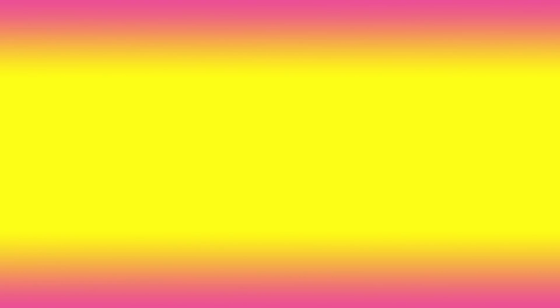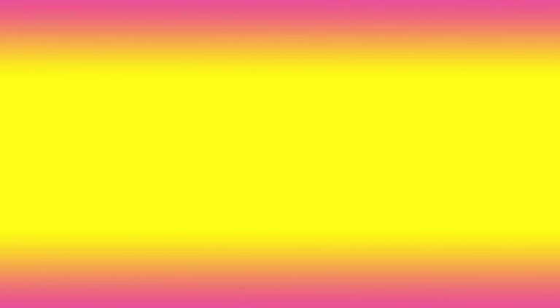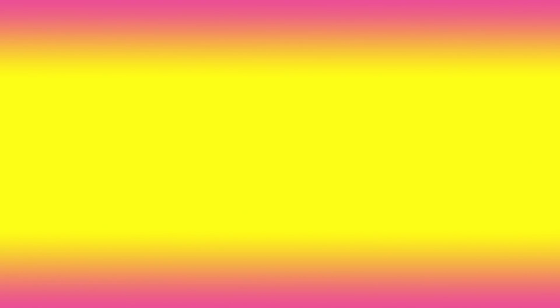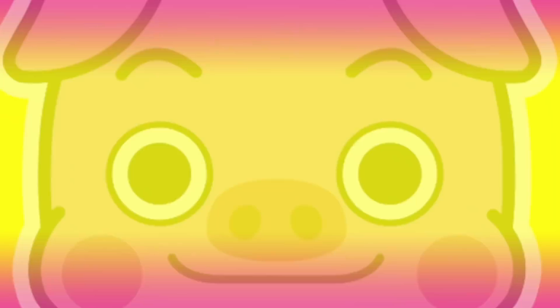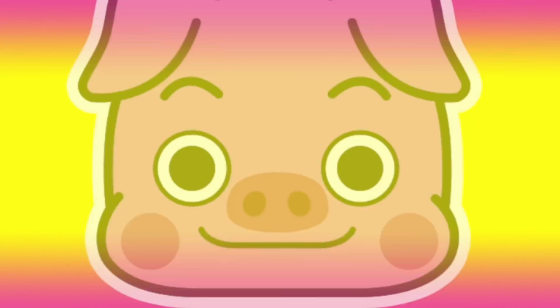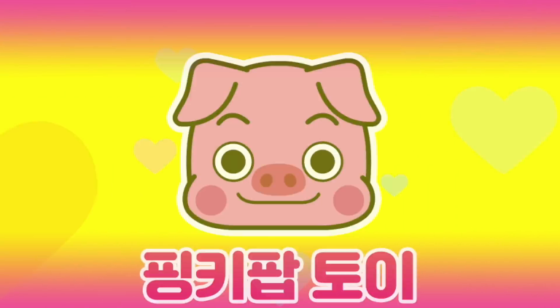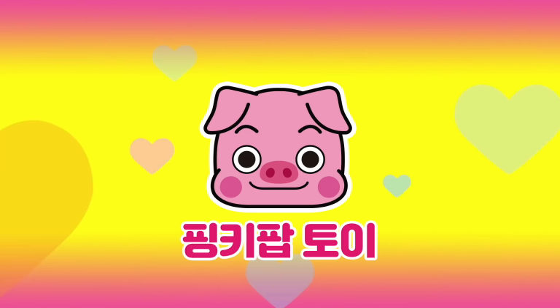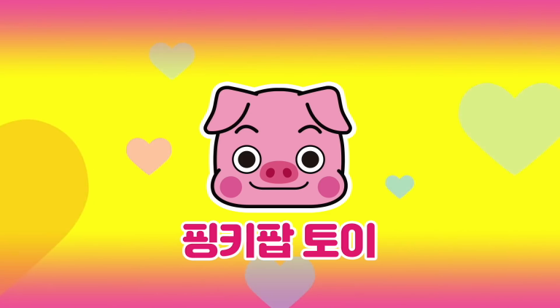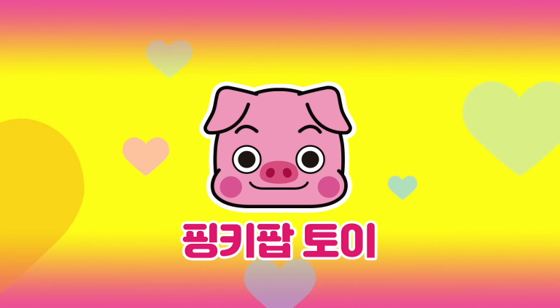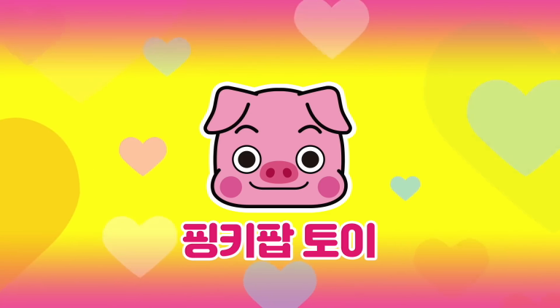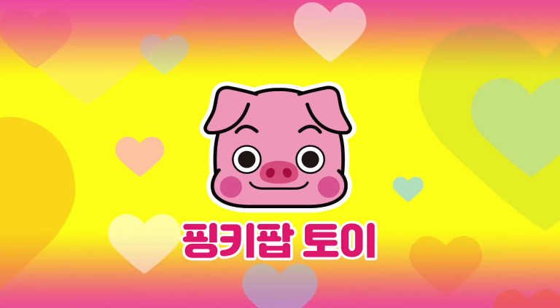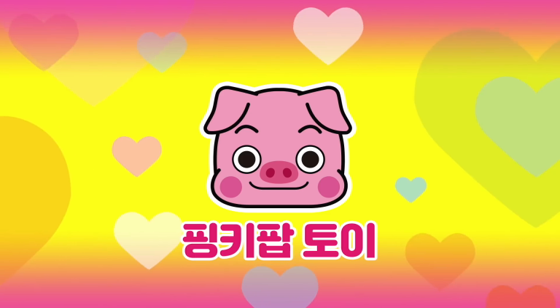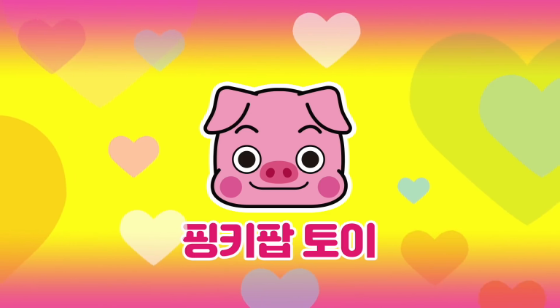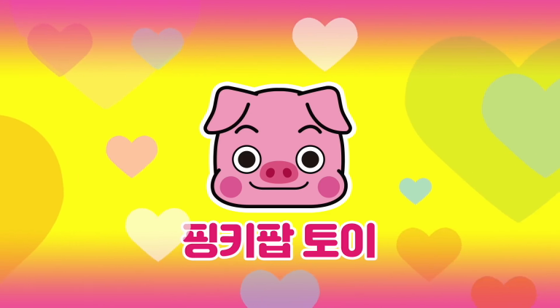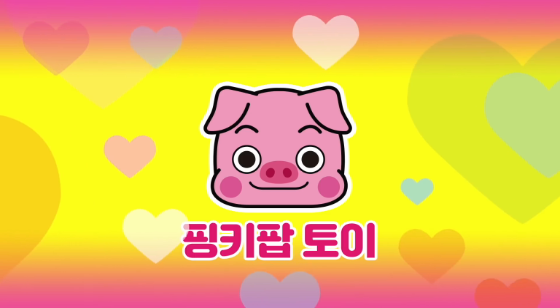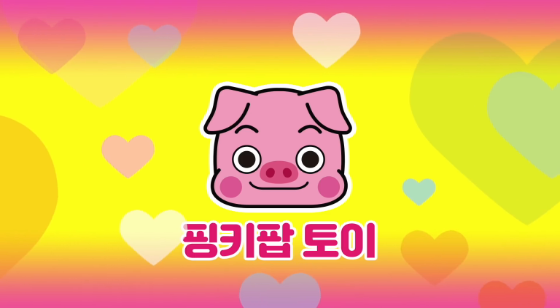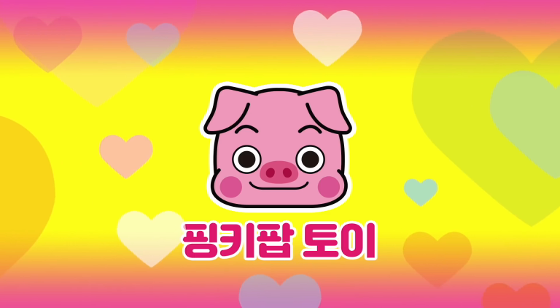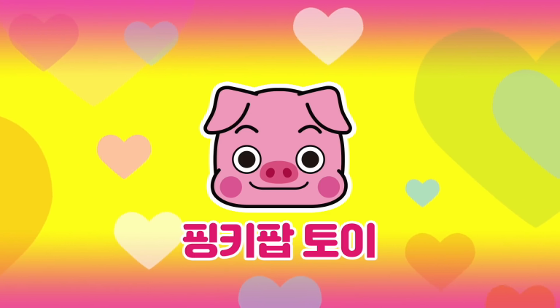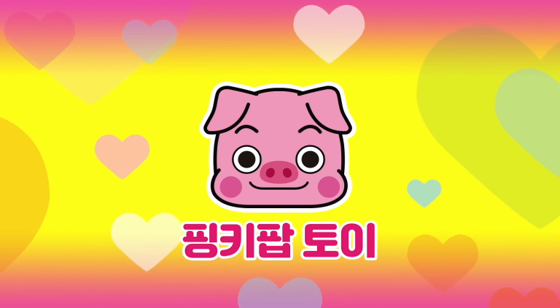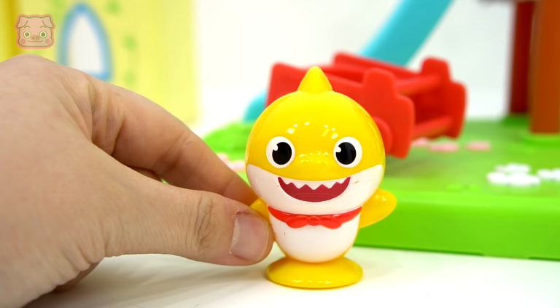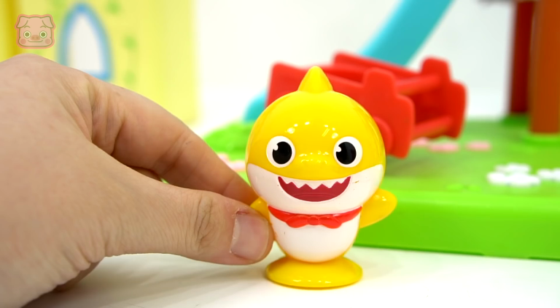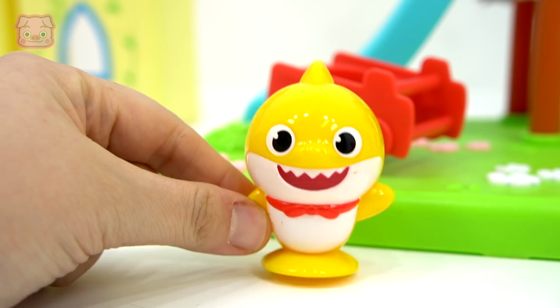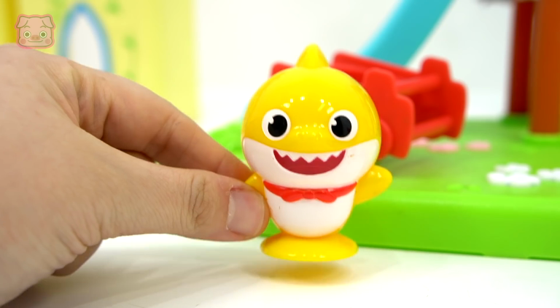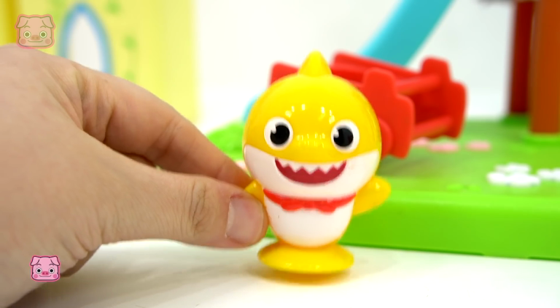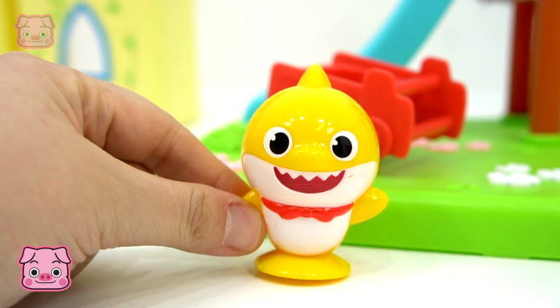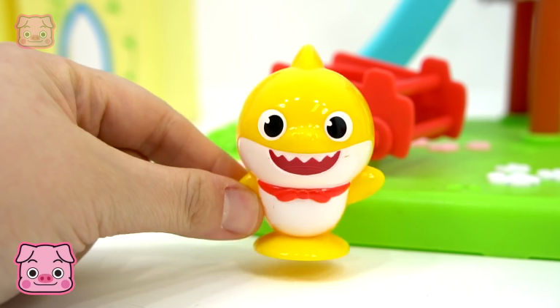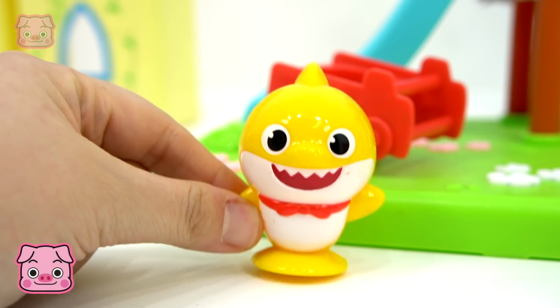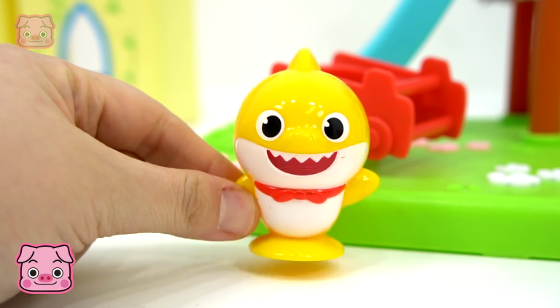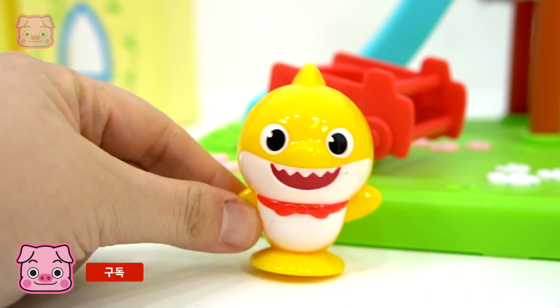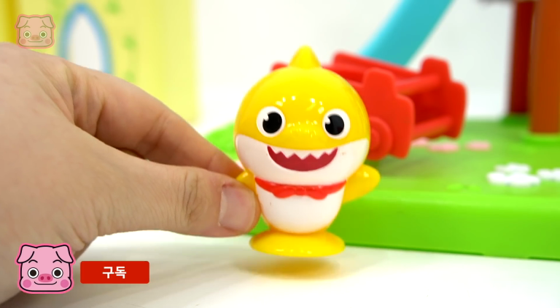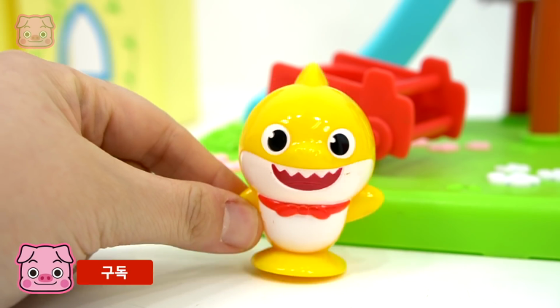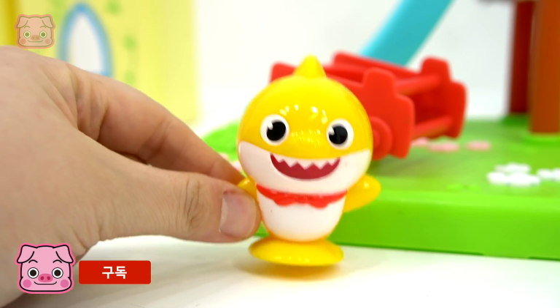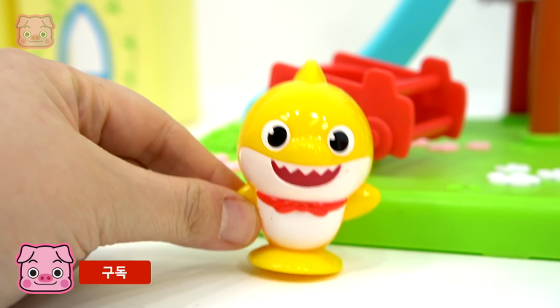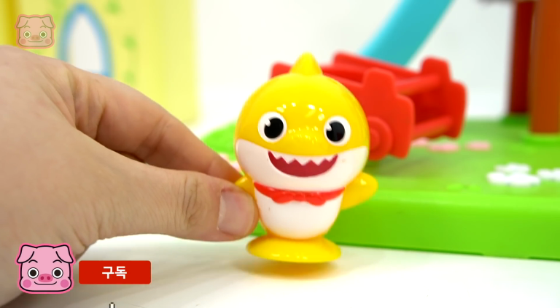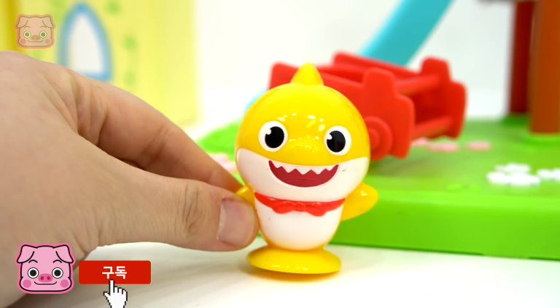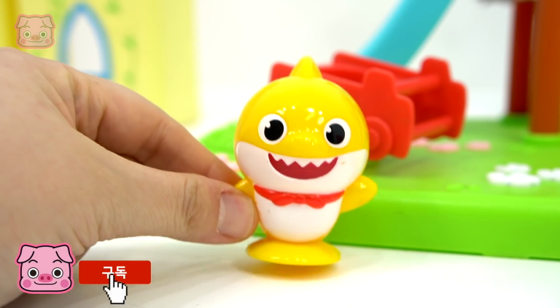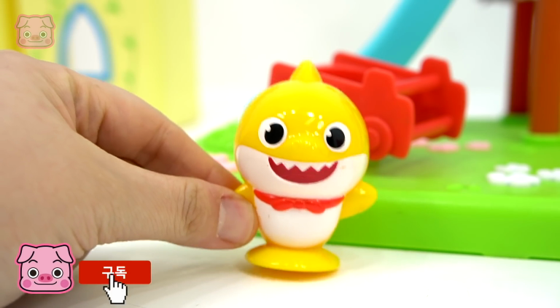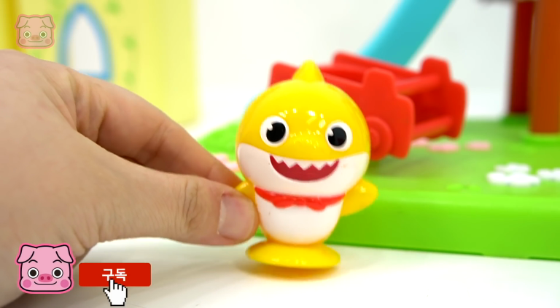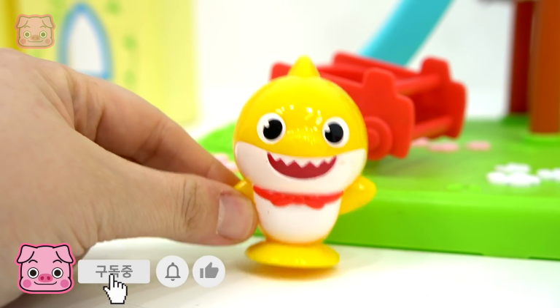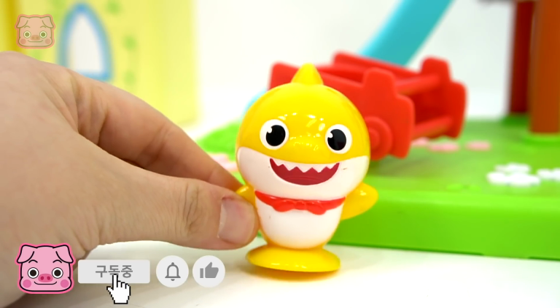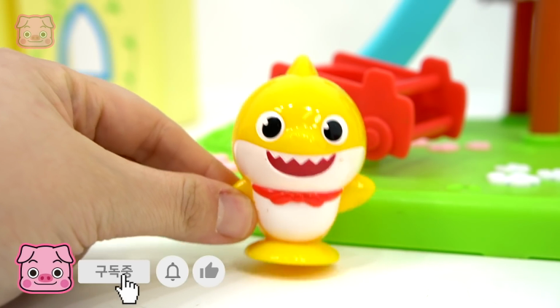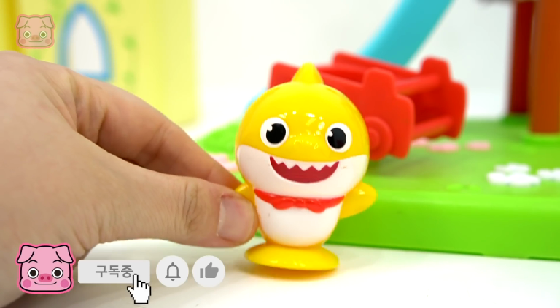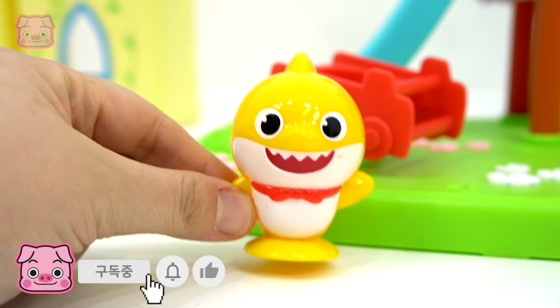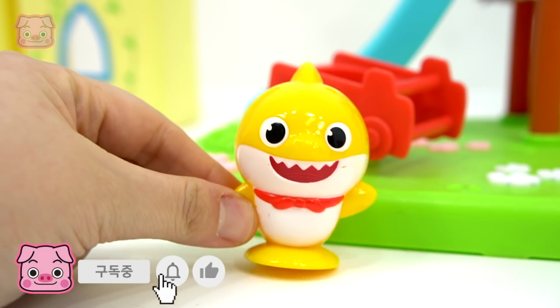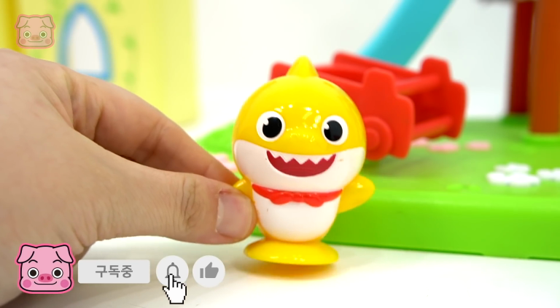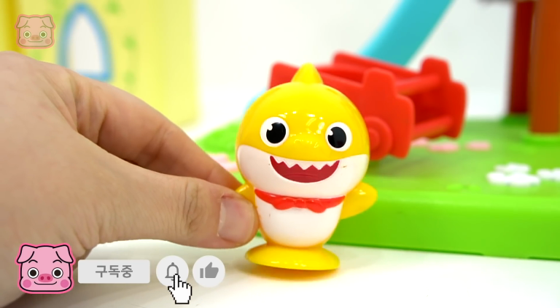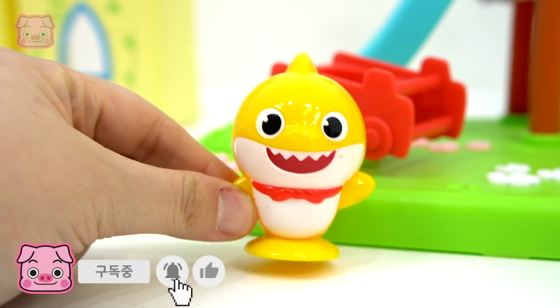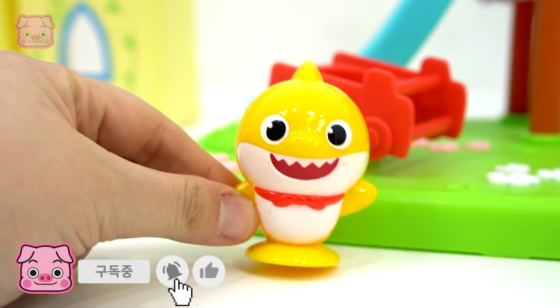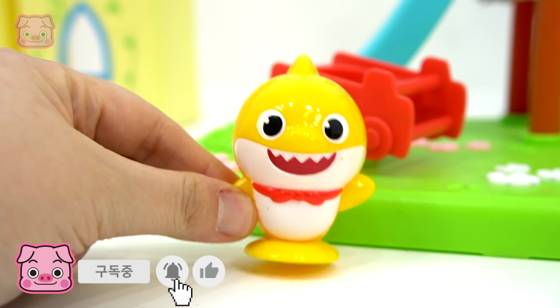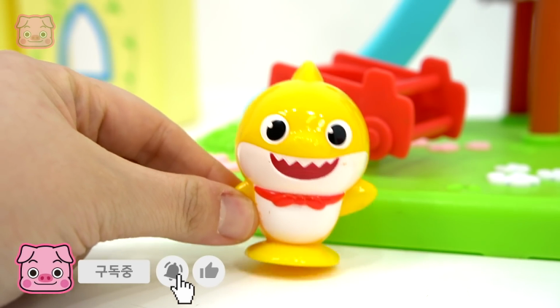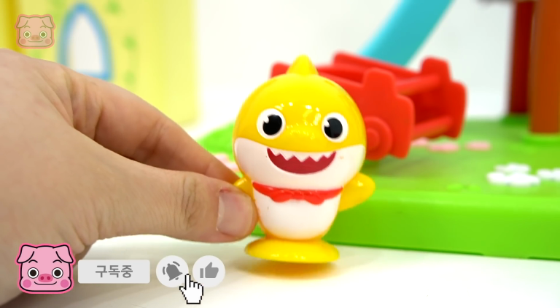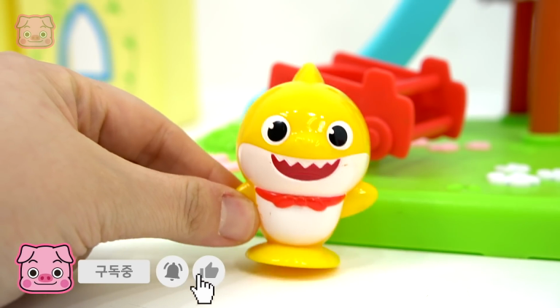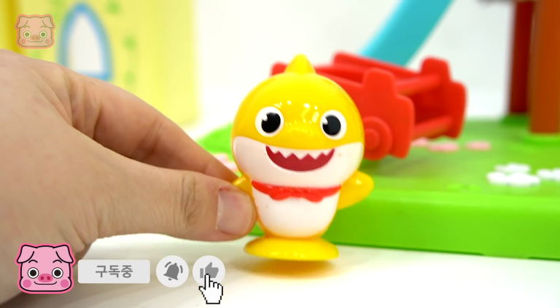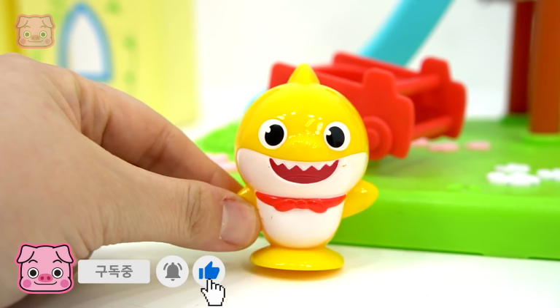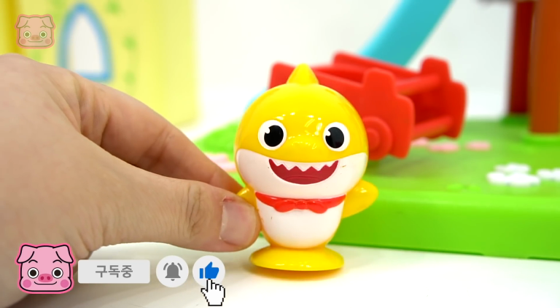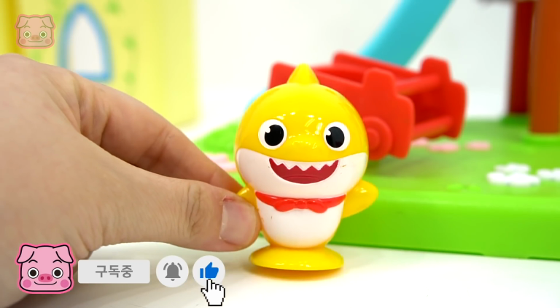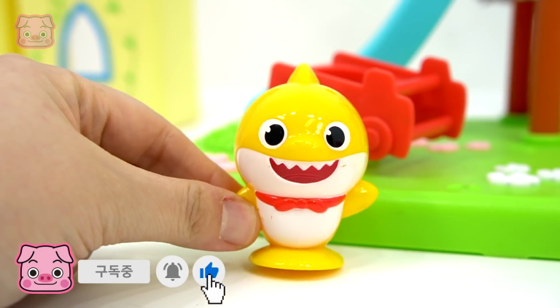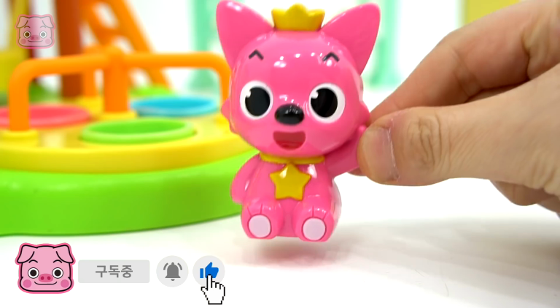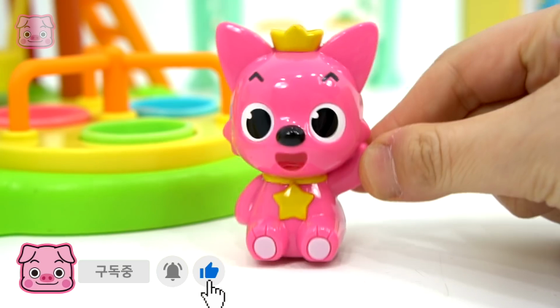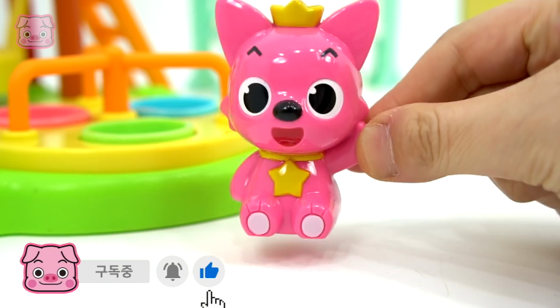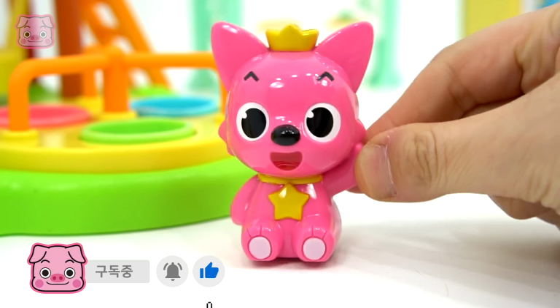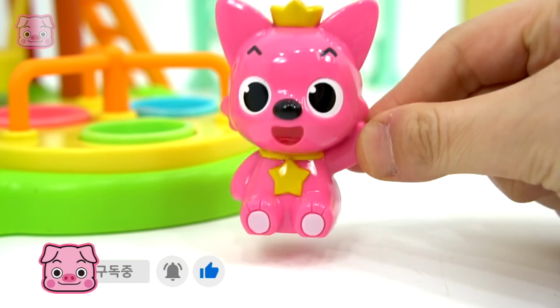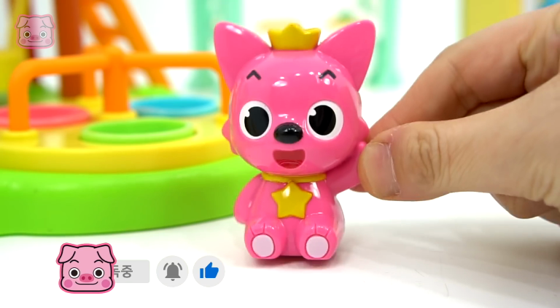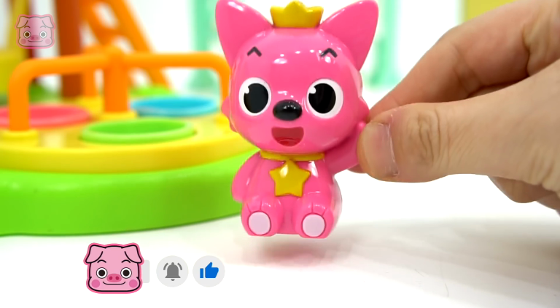Pinkie Pop Boy! Pinkie Pop! 같이 놀자! 좋아! (Let's play together! Great!)